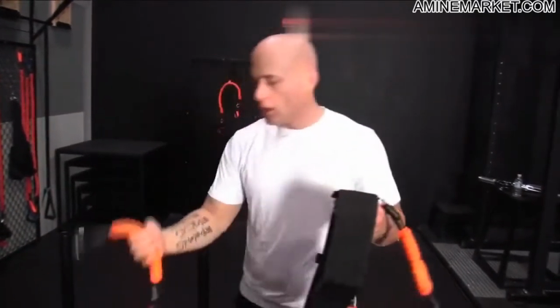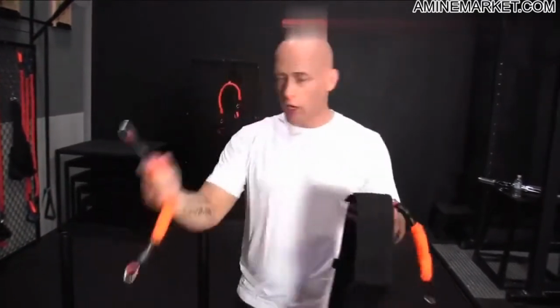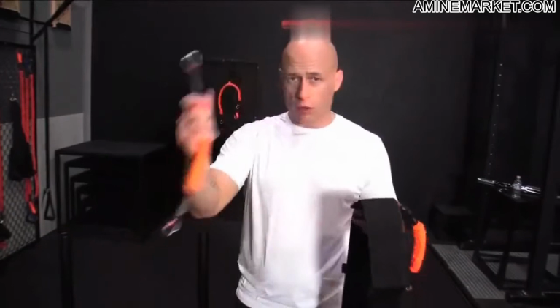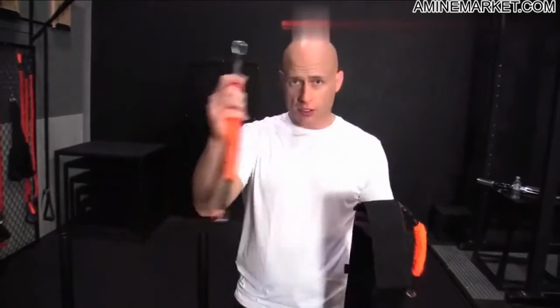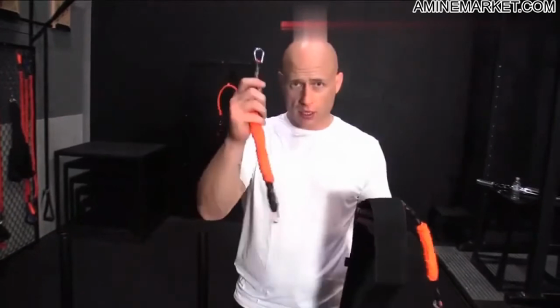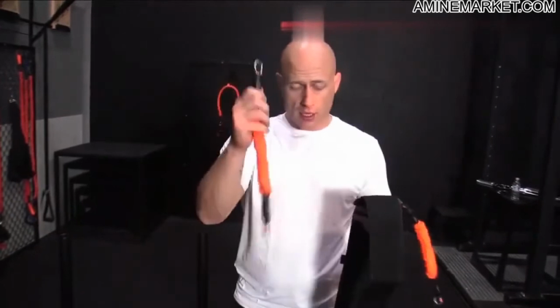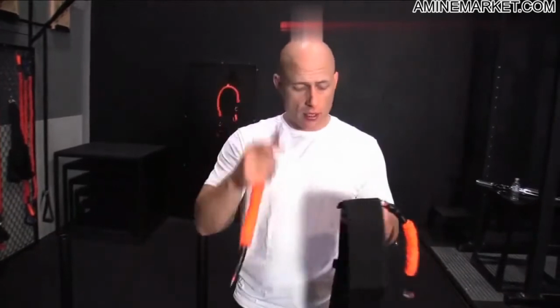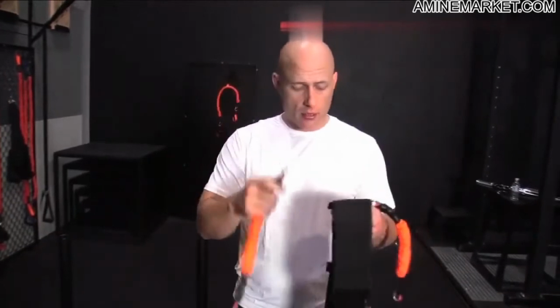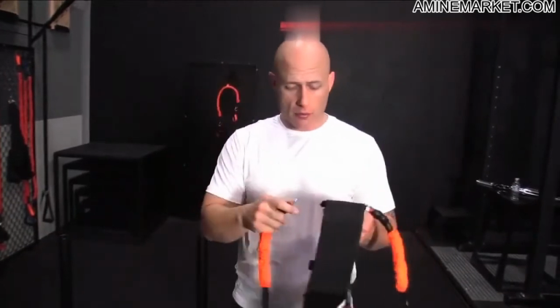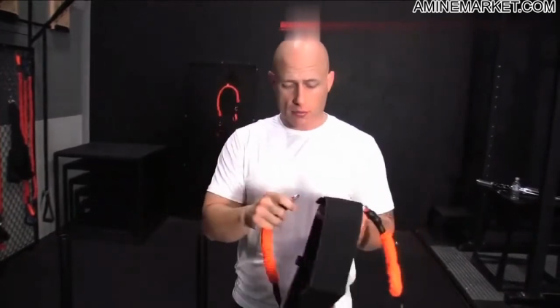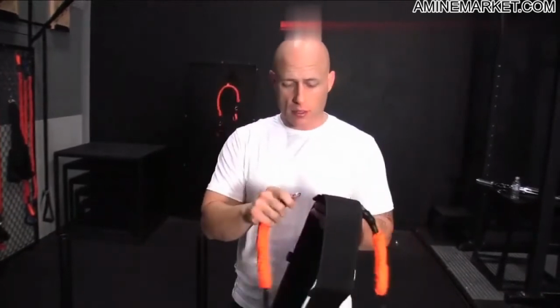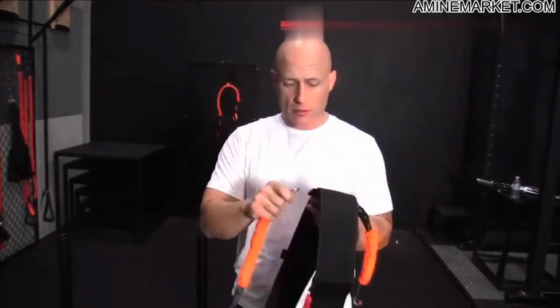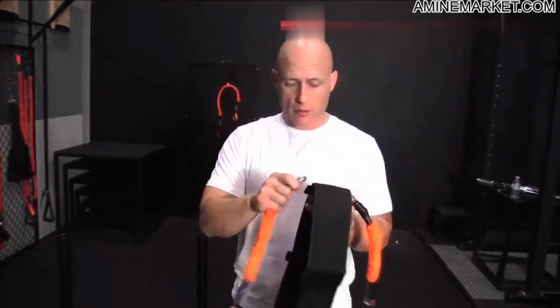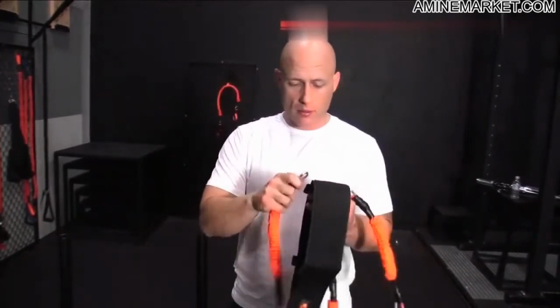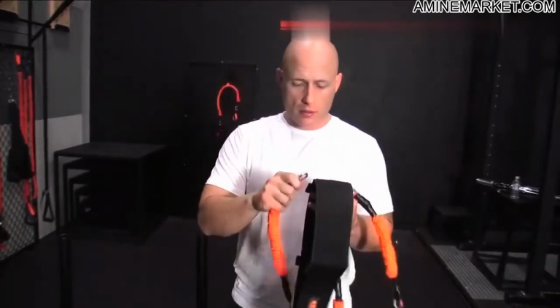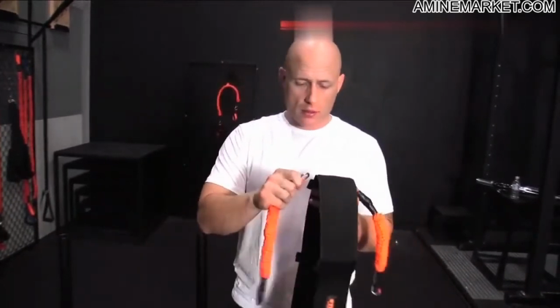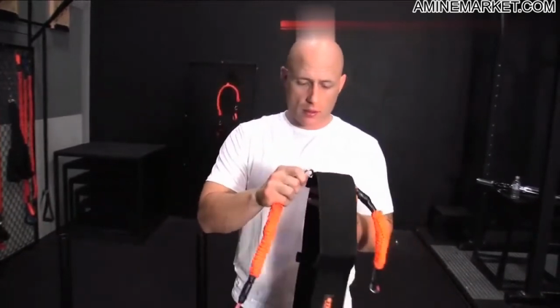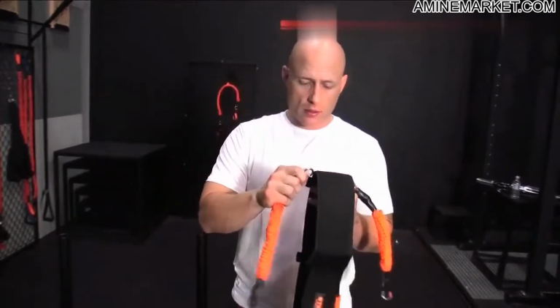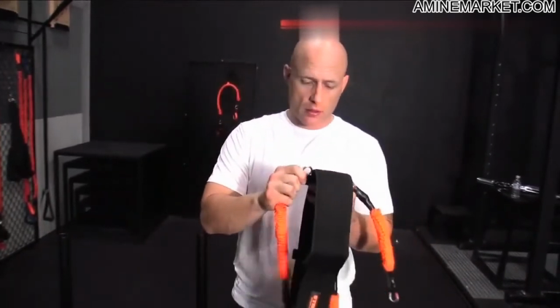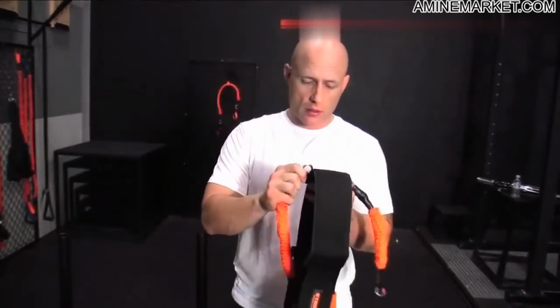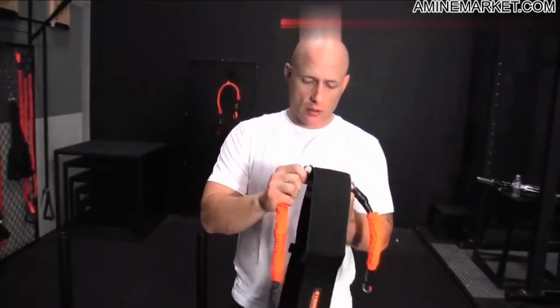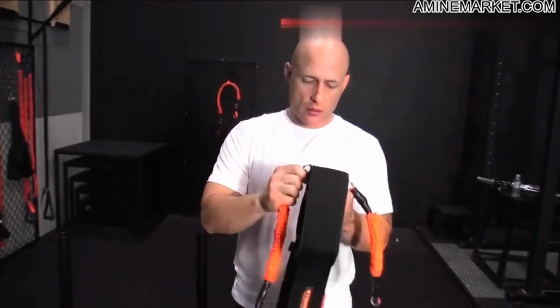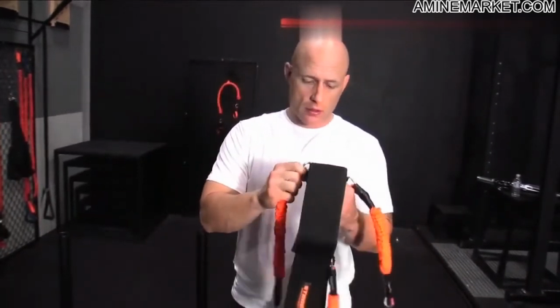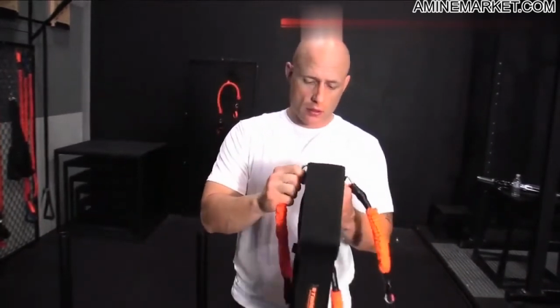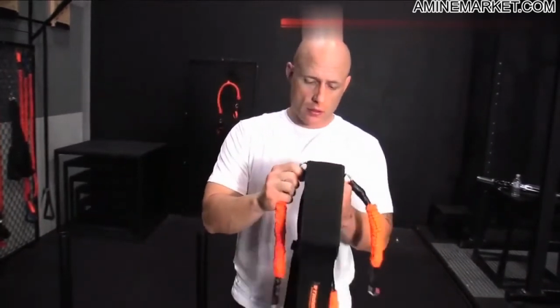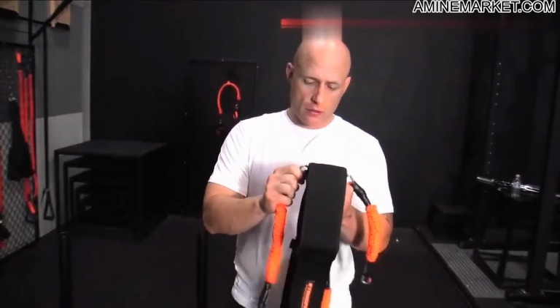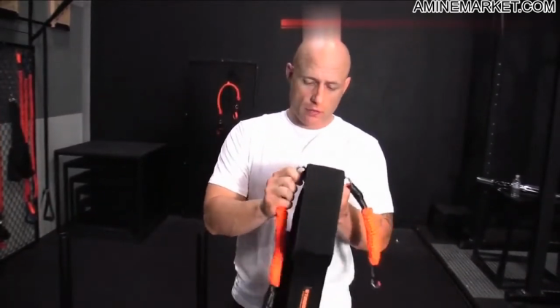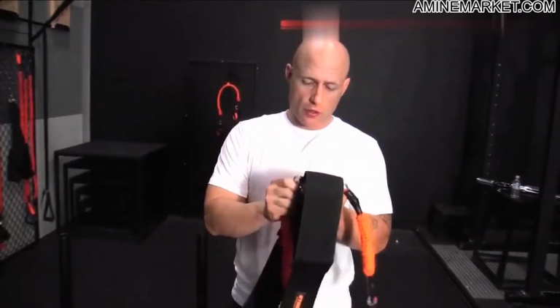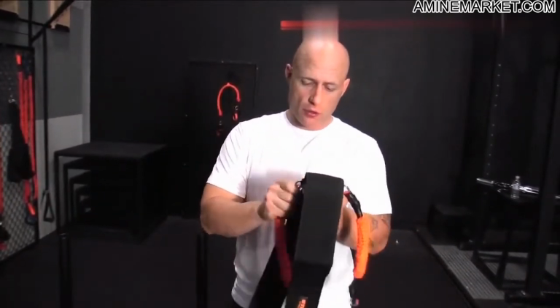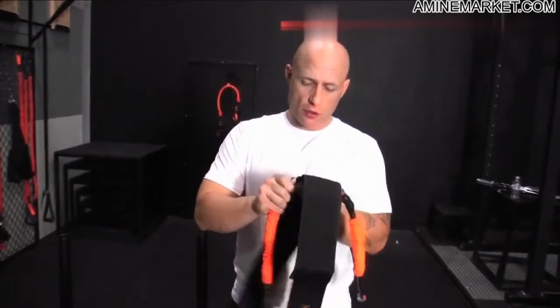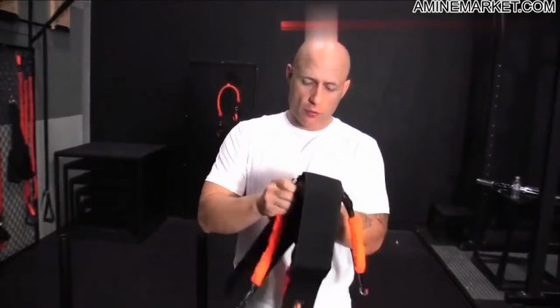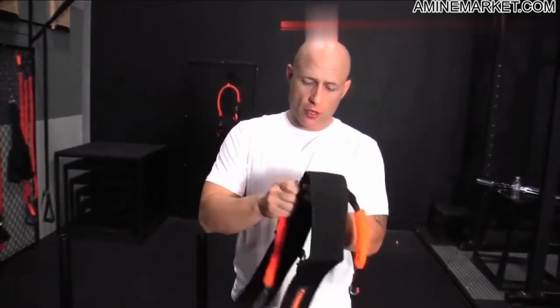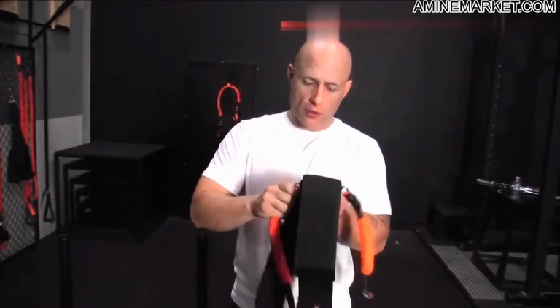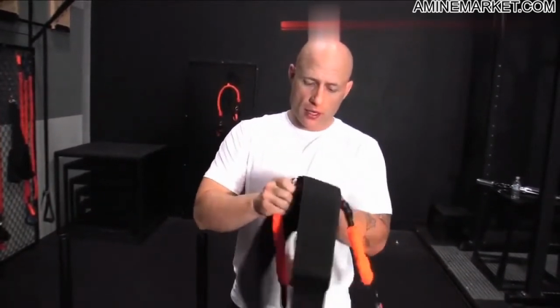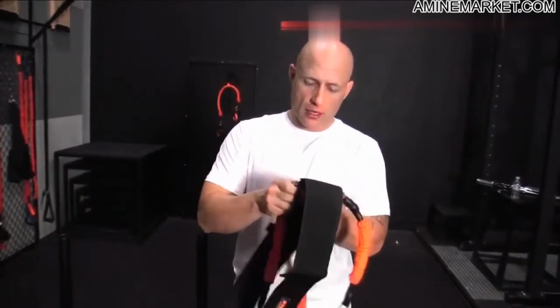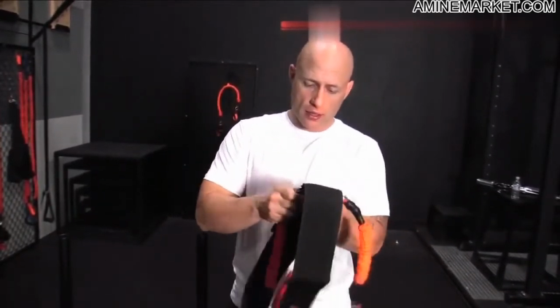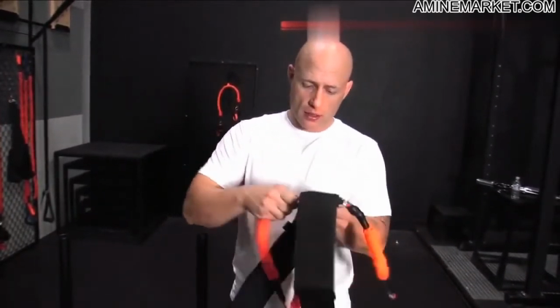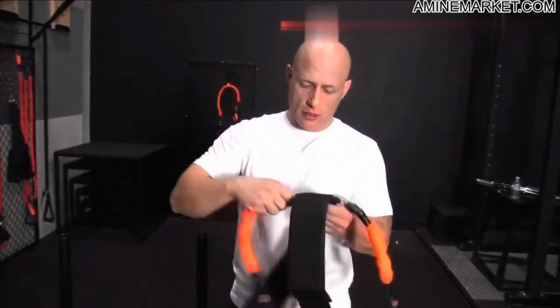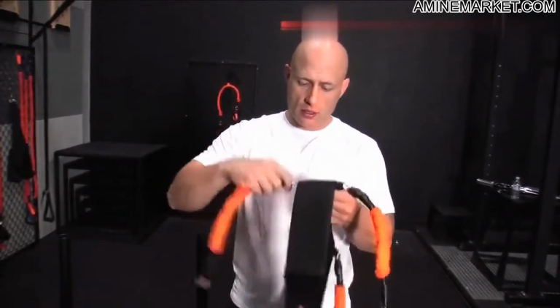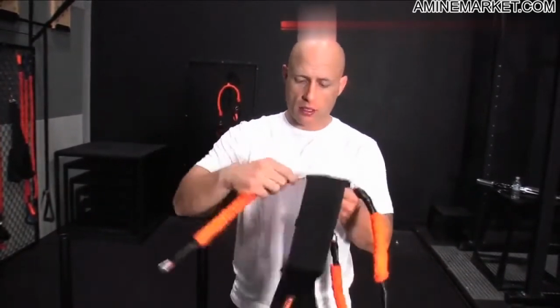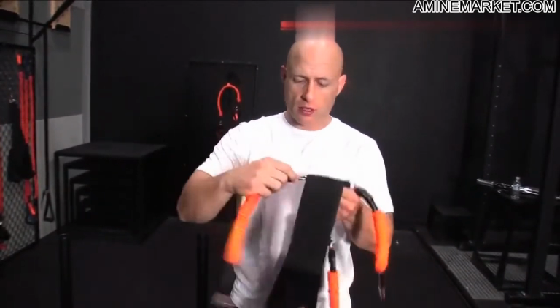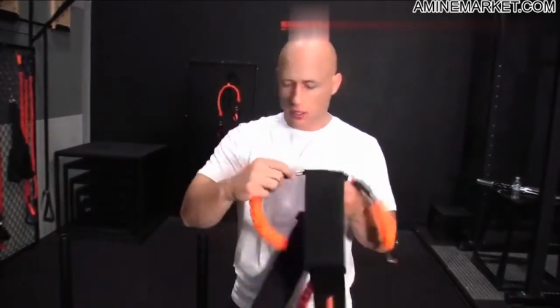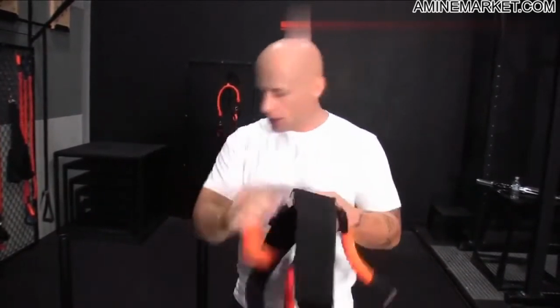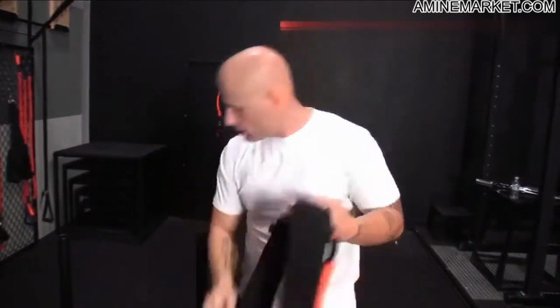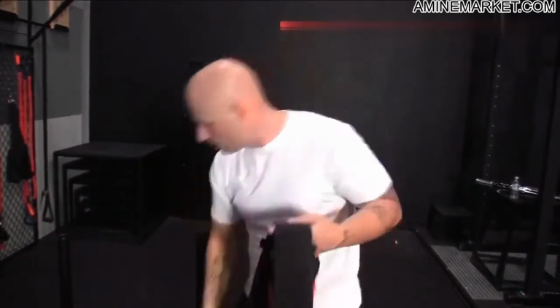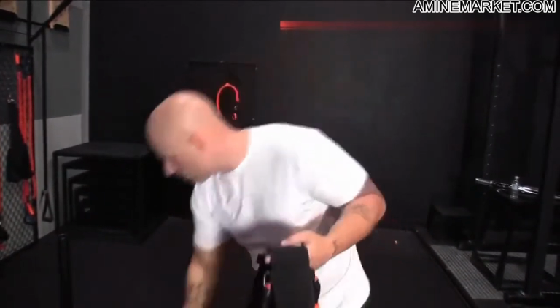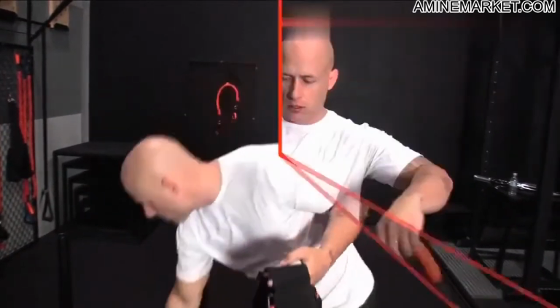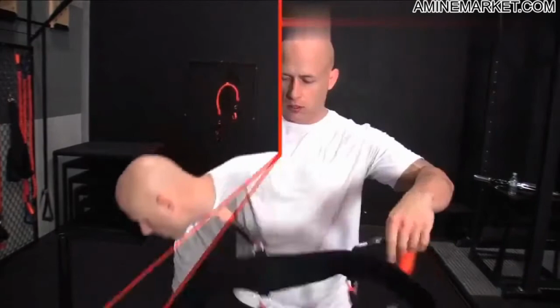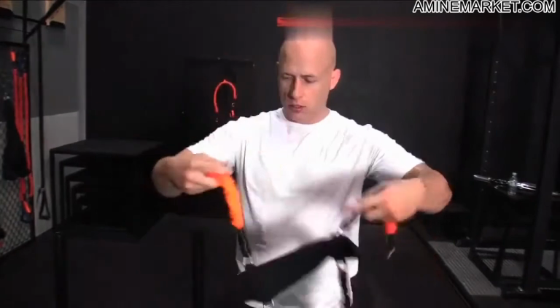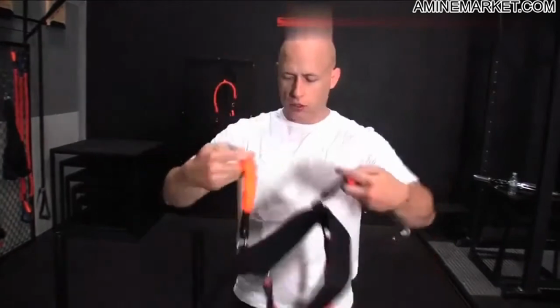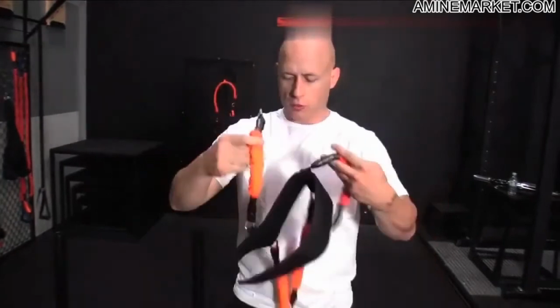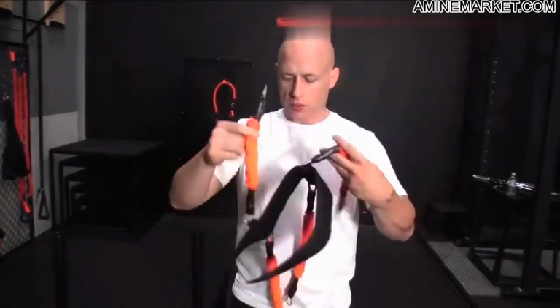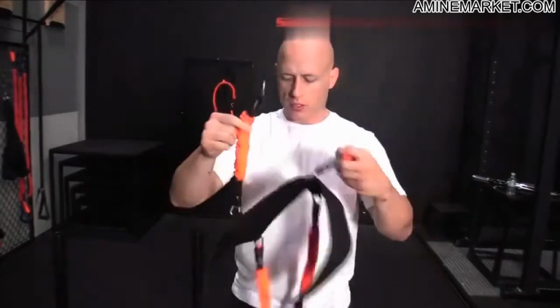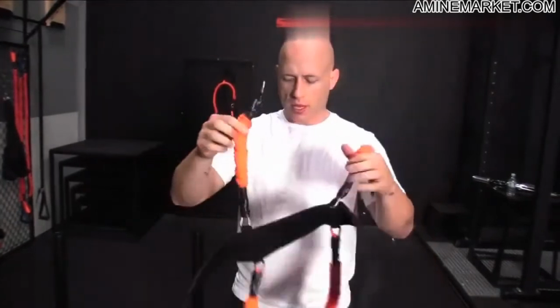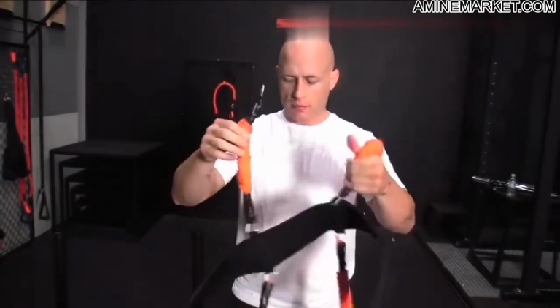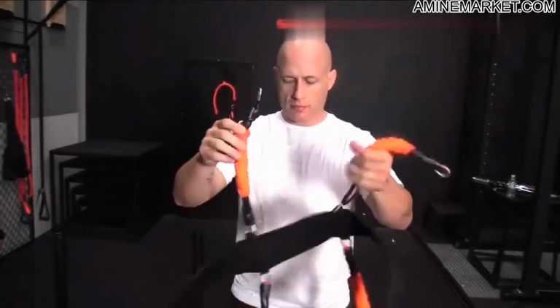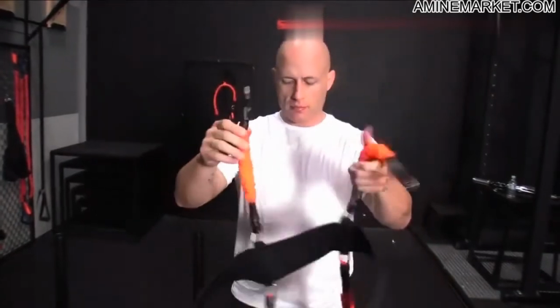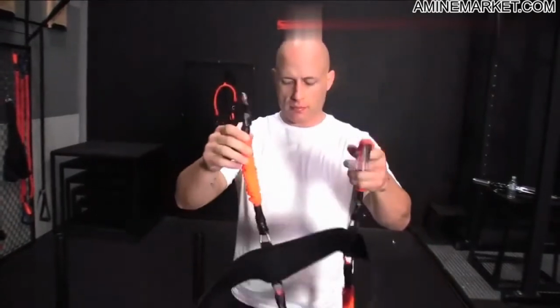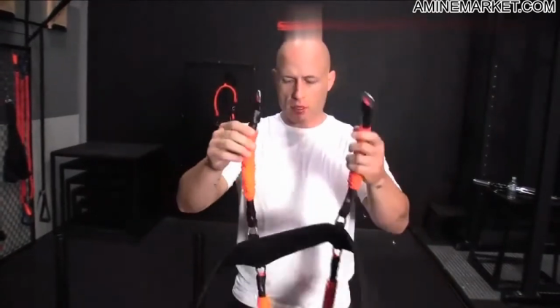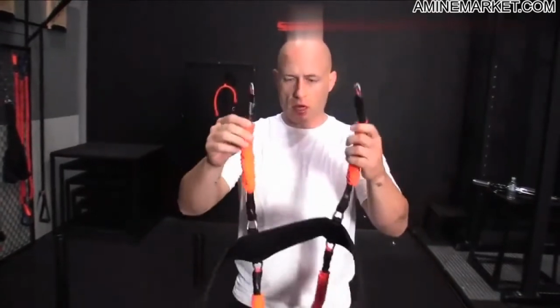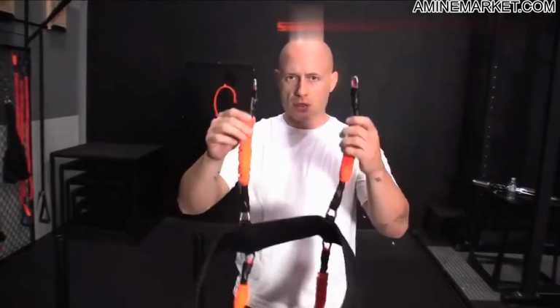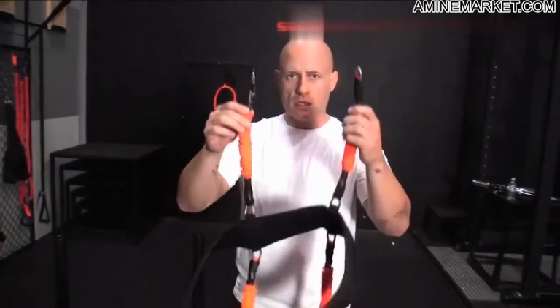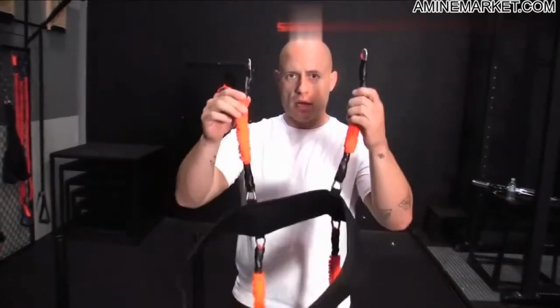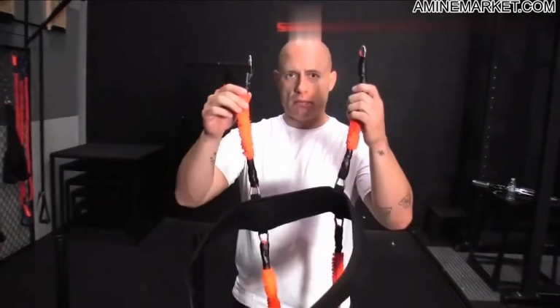Longer one's the leg — feed it through the loop all the way, get a click. Short one's on top, long one's on the bottom.